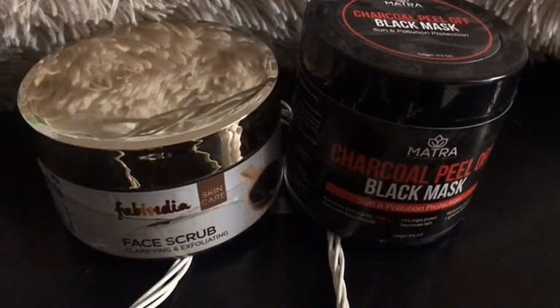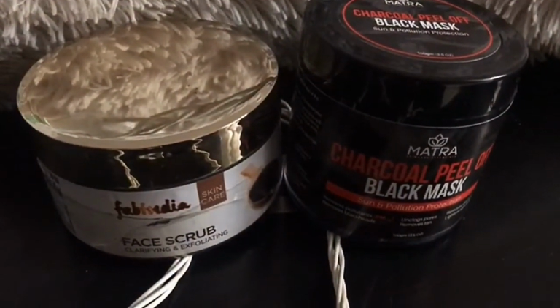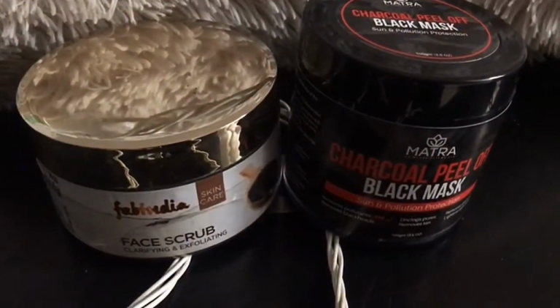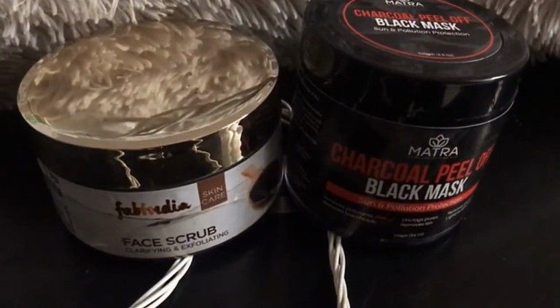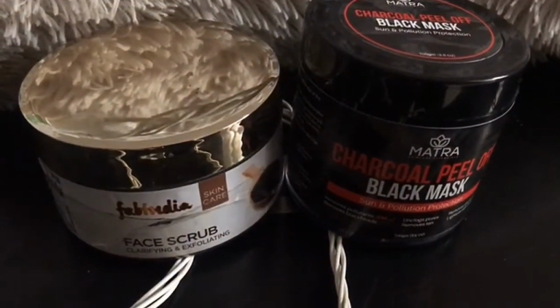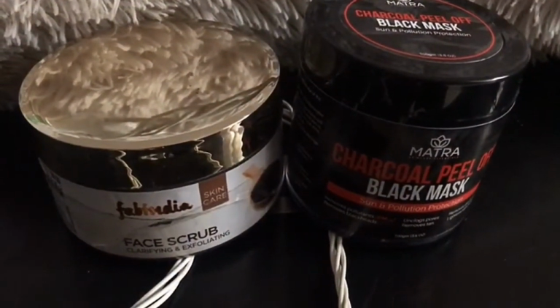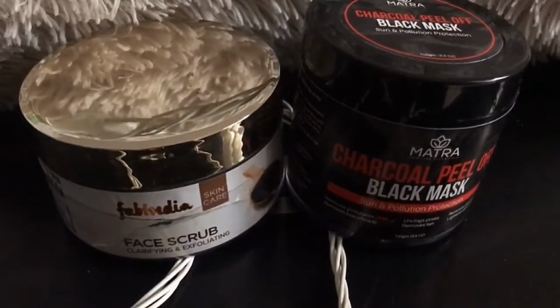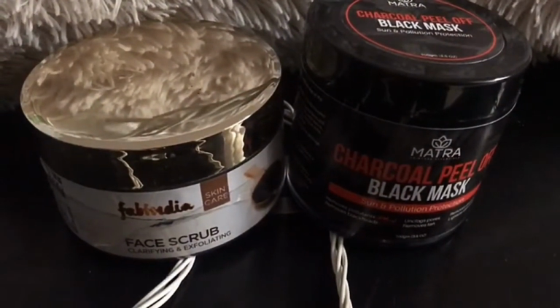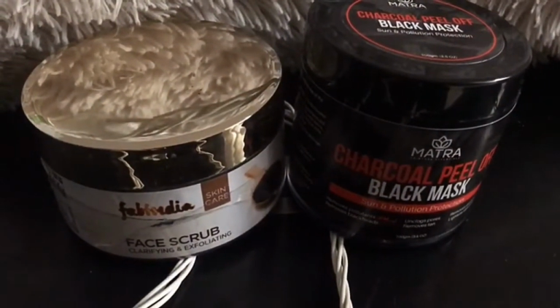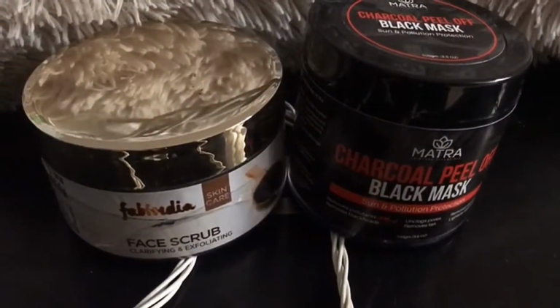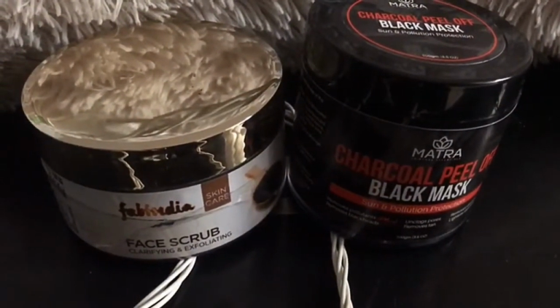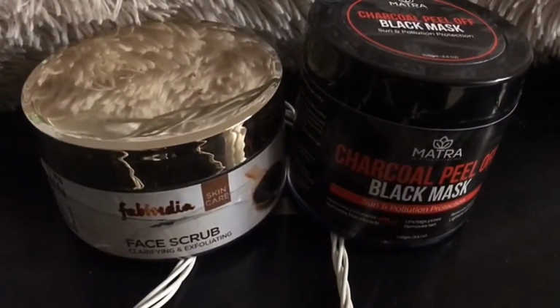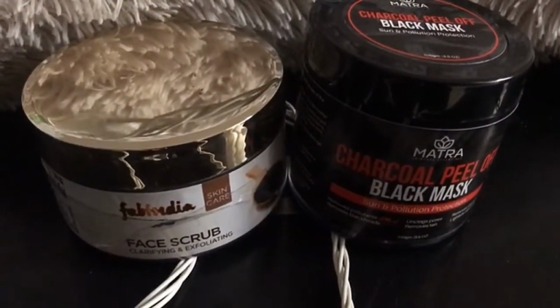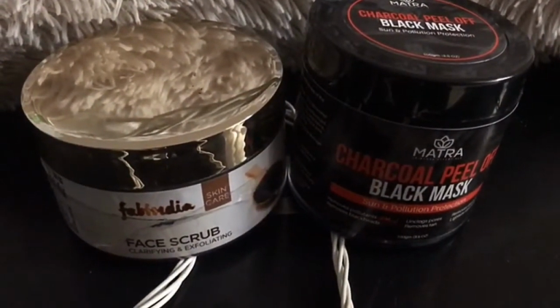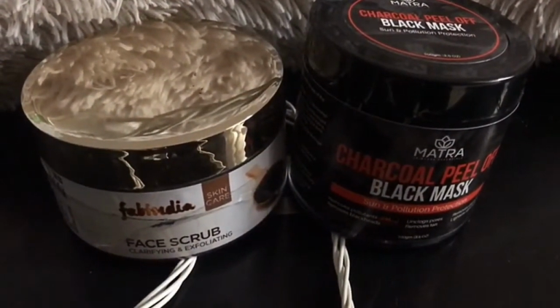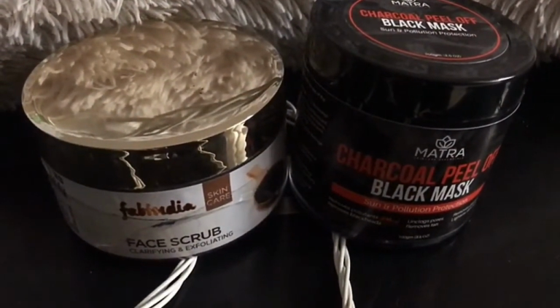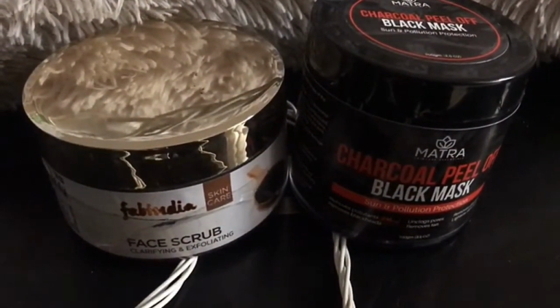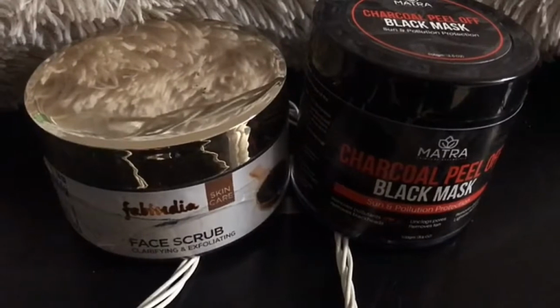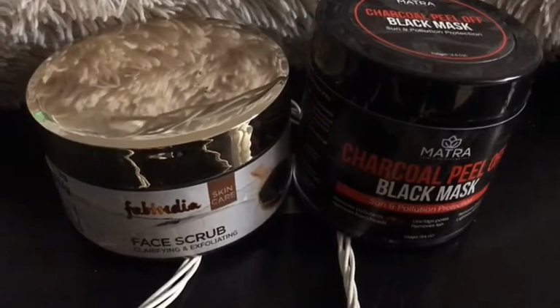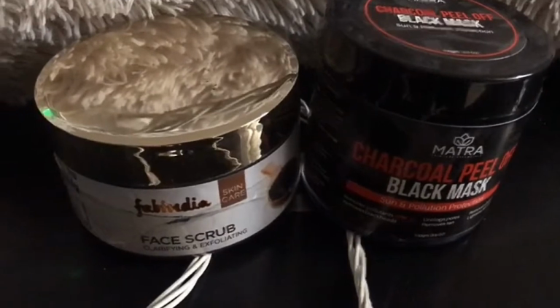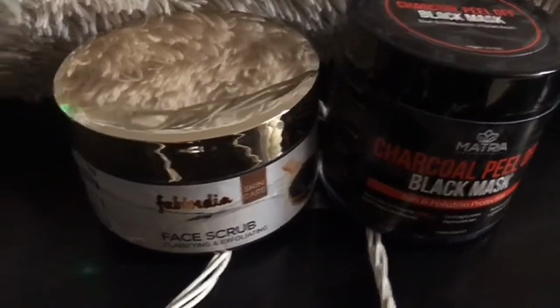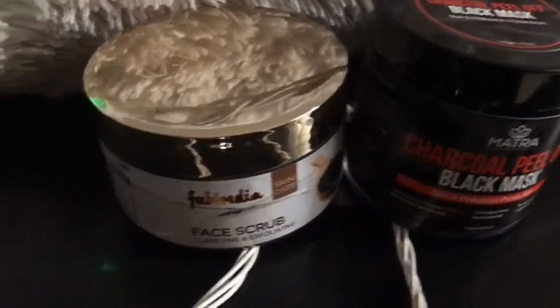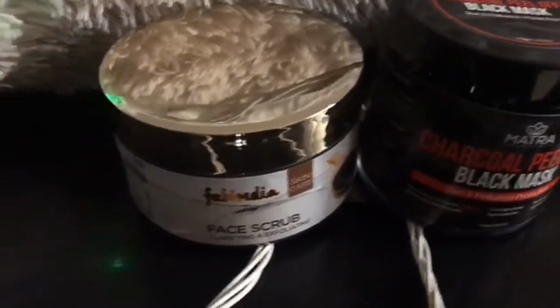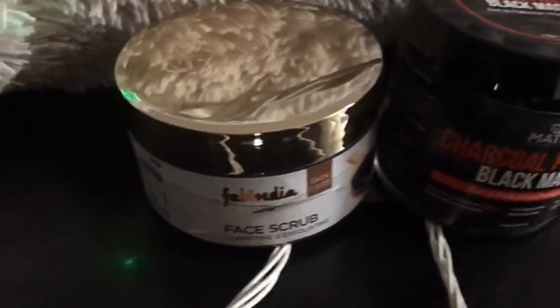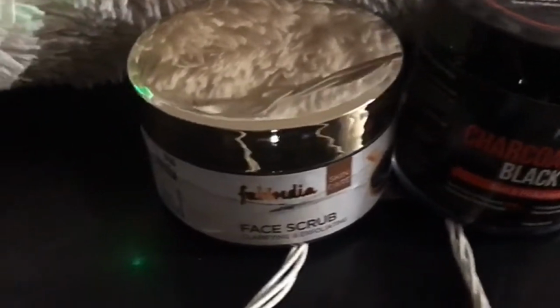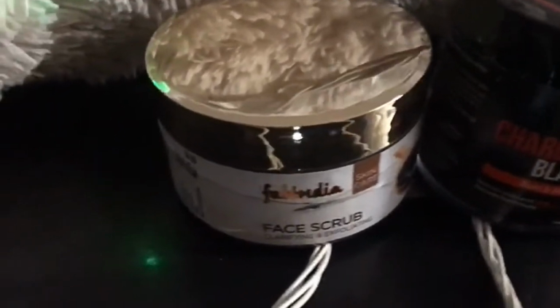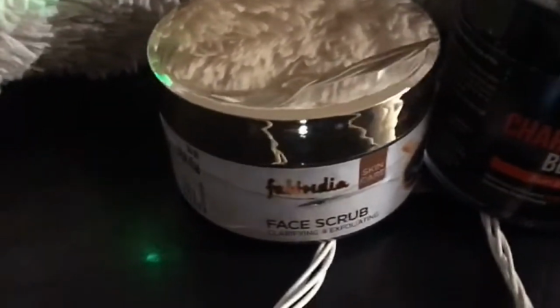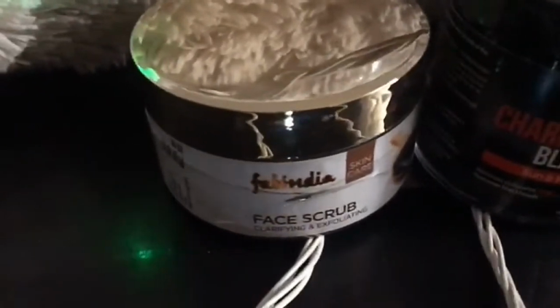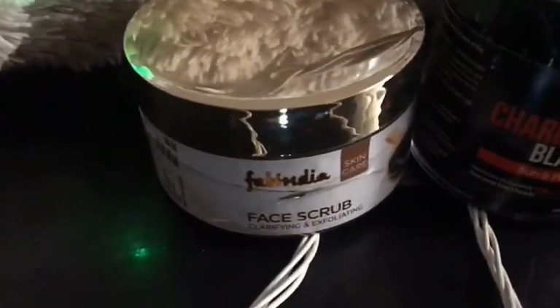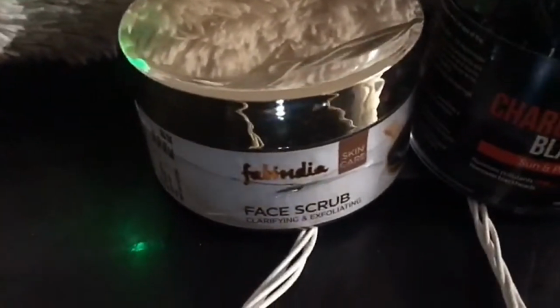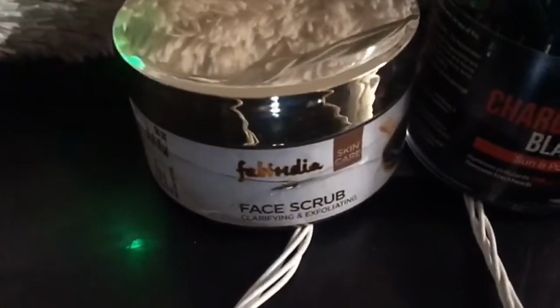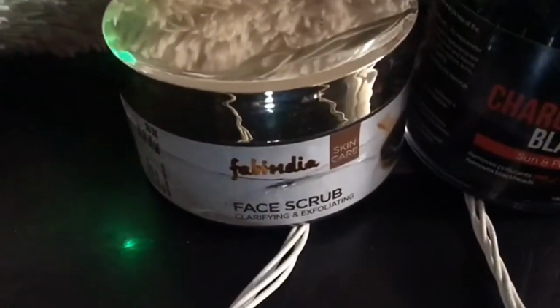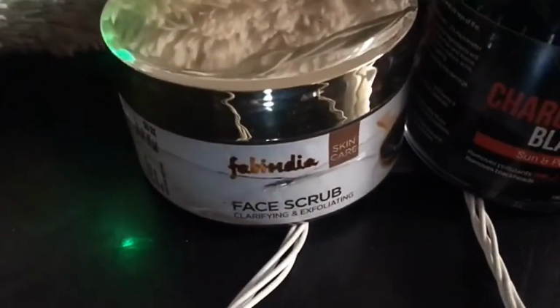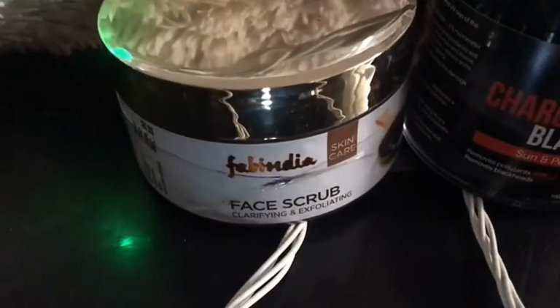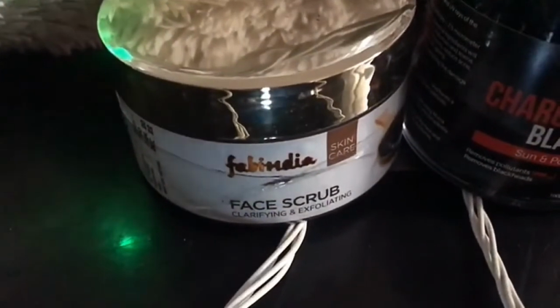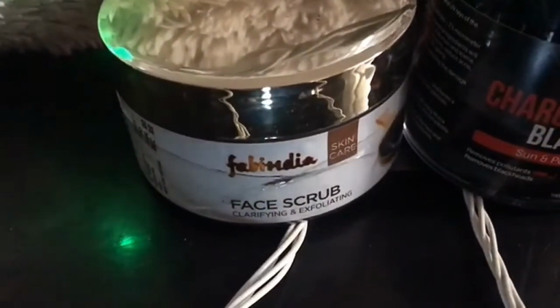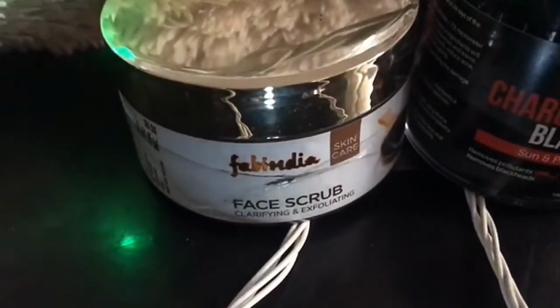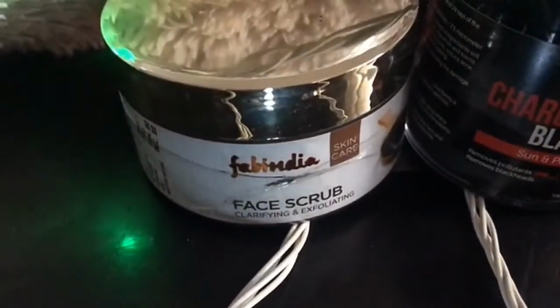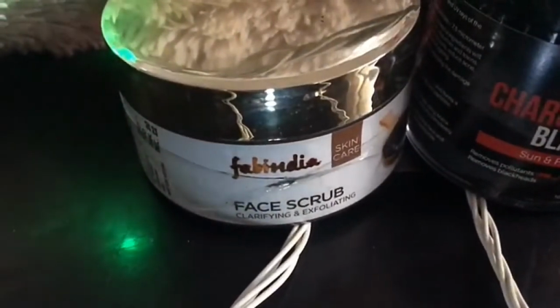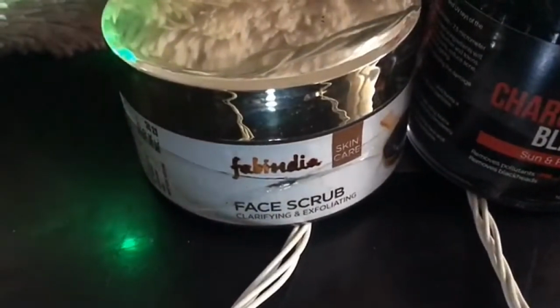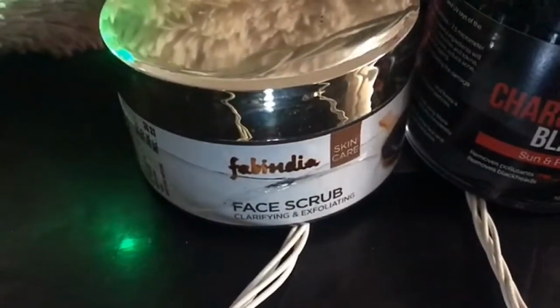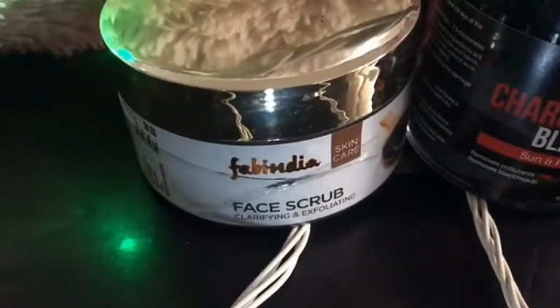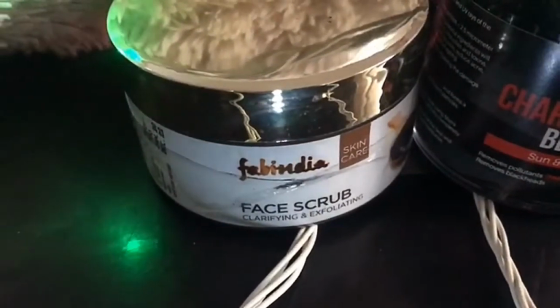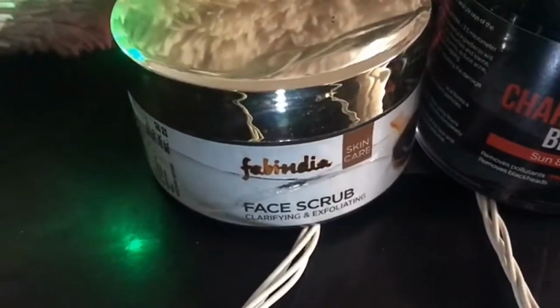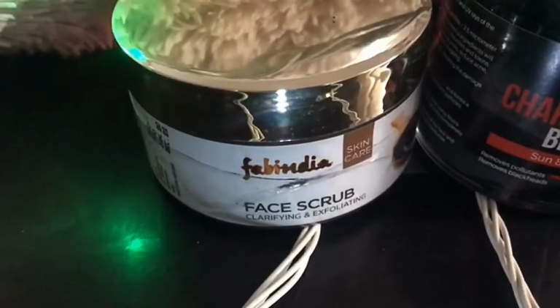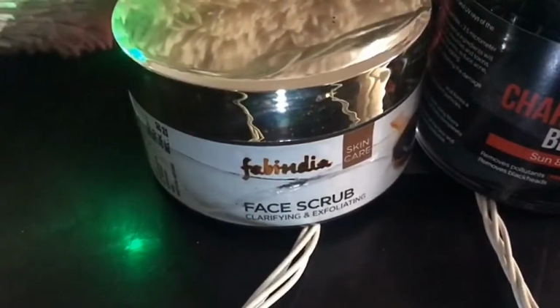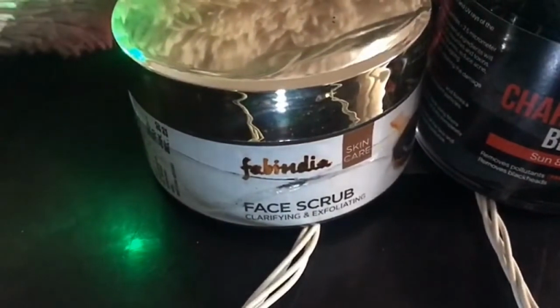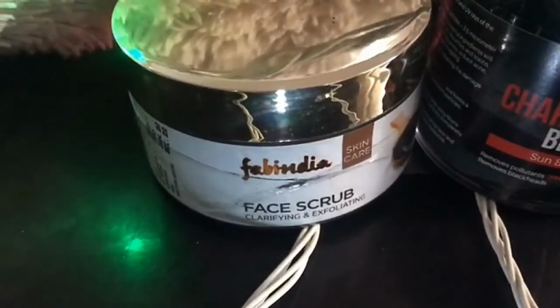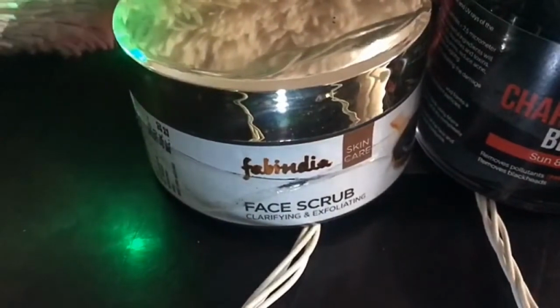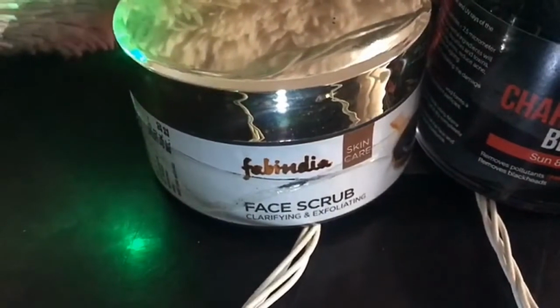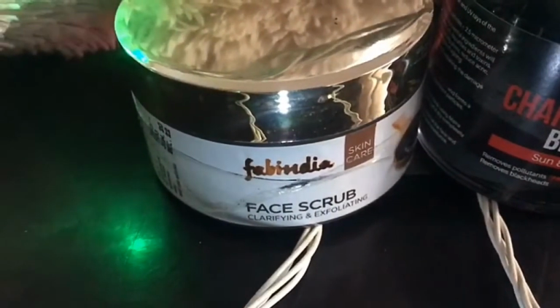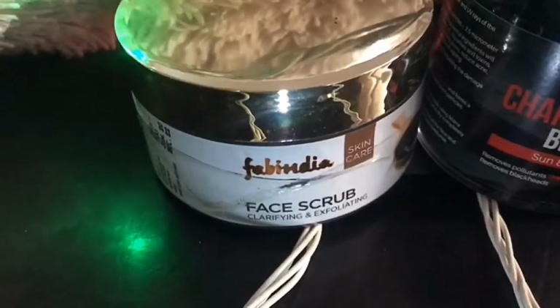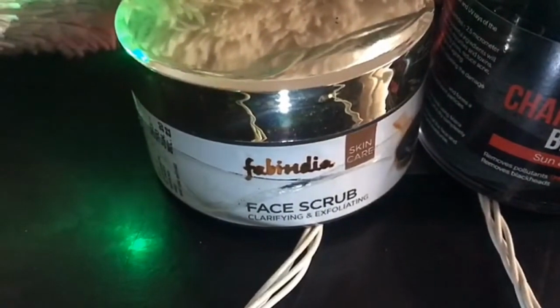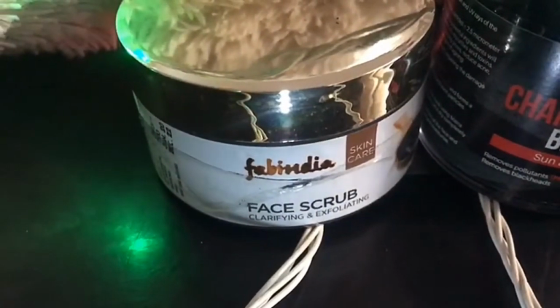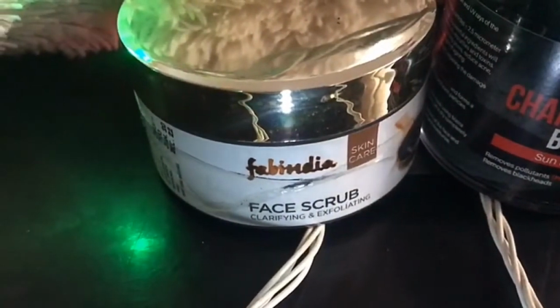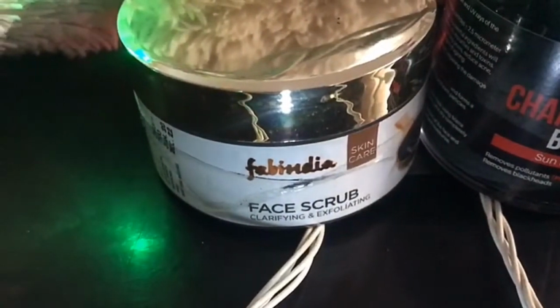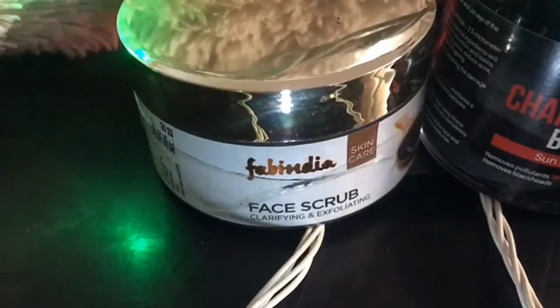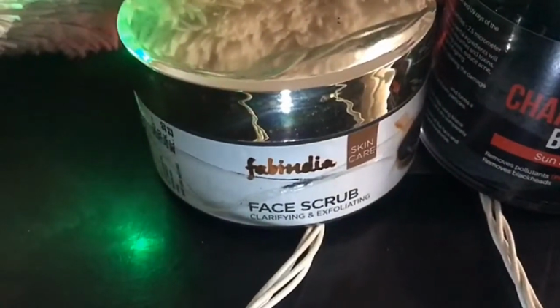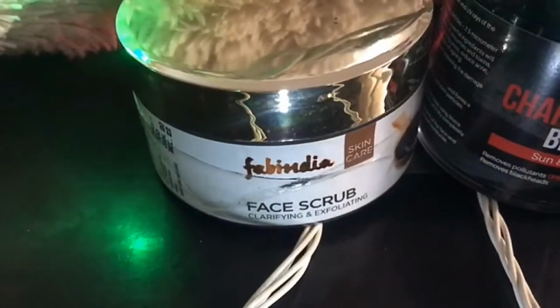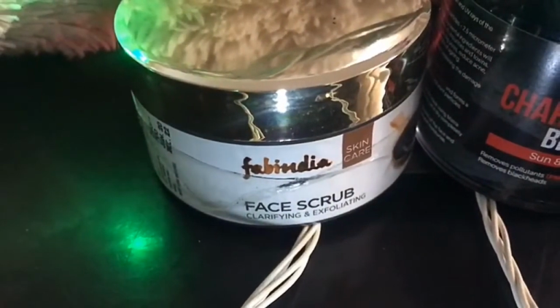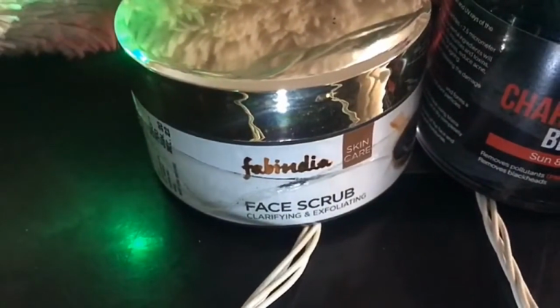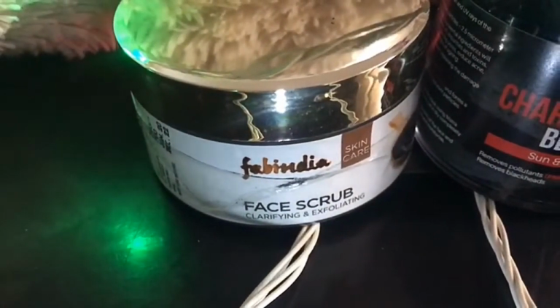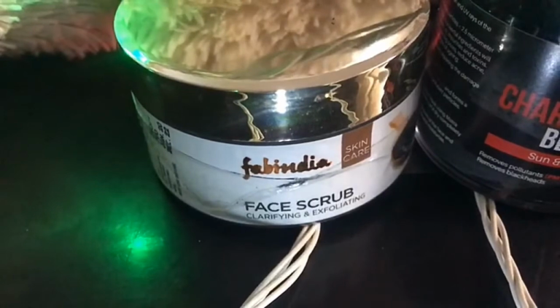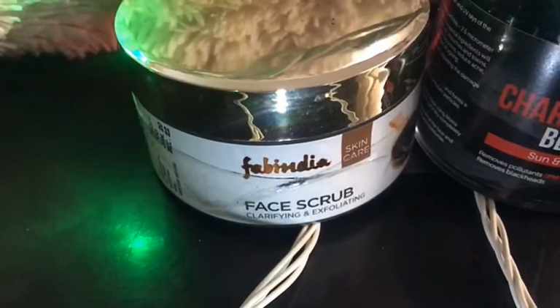Hello, welcome back to my channel. How are you all? I hope you all are doing good. Today's video is about blackheads and whiteheads.